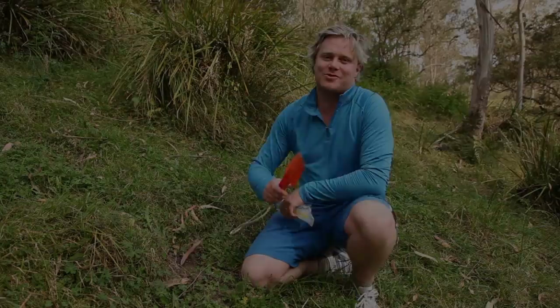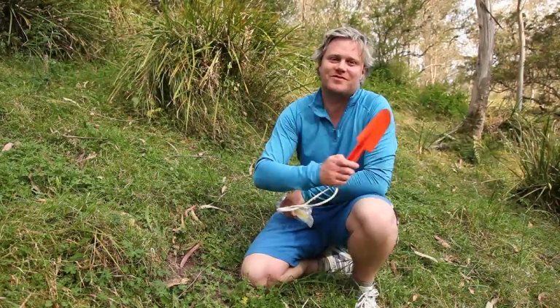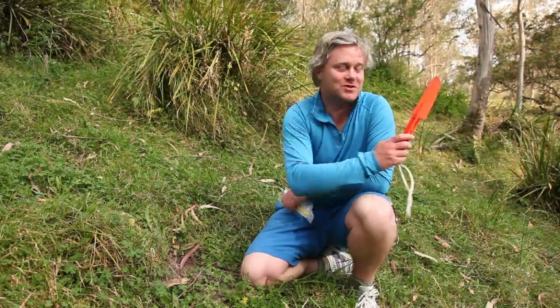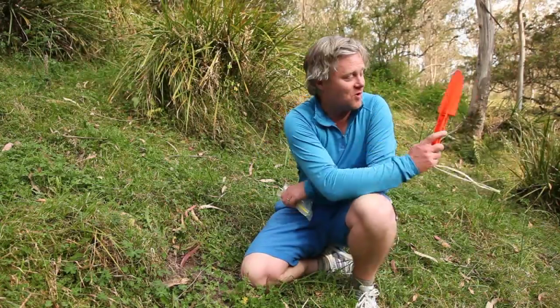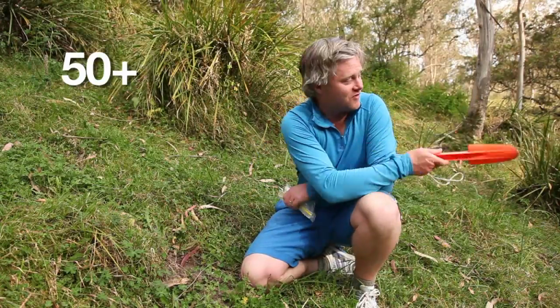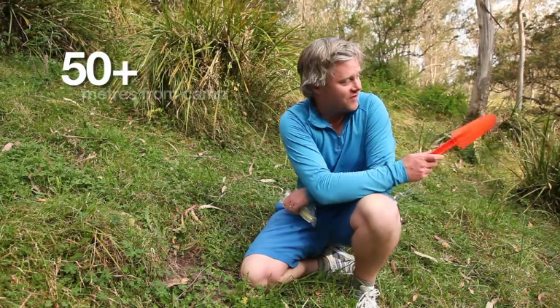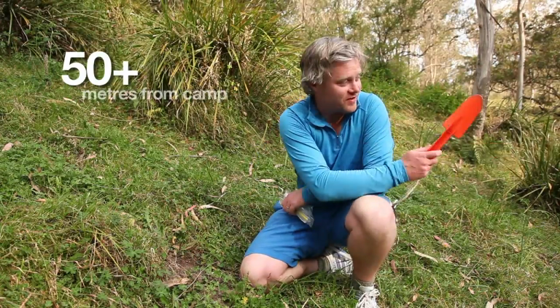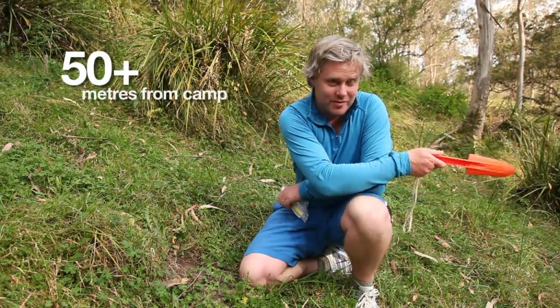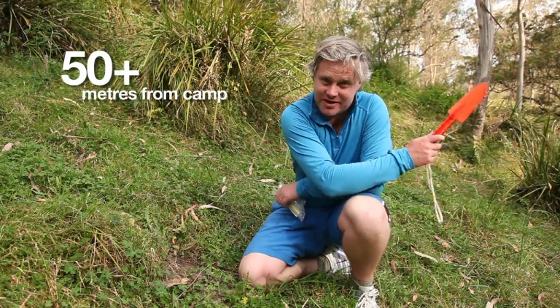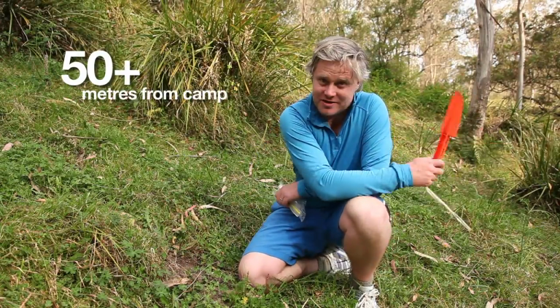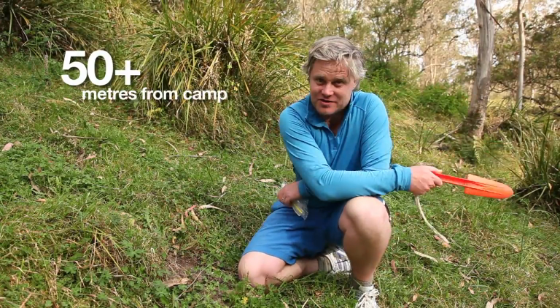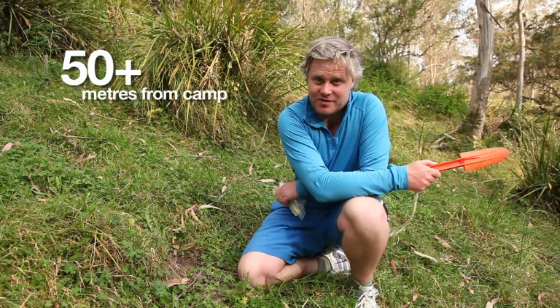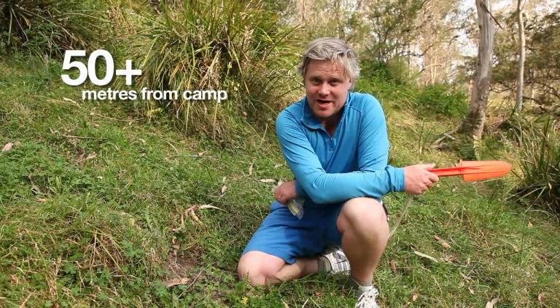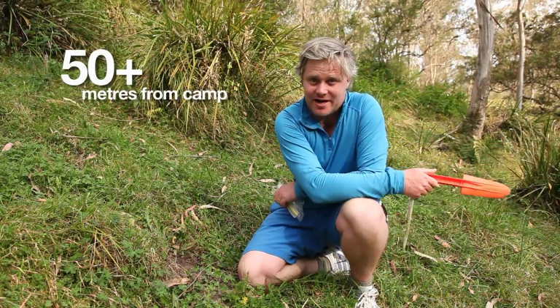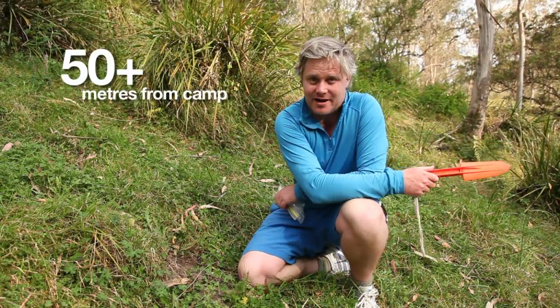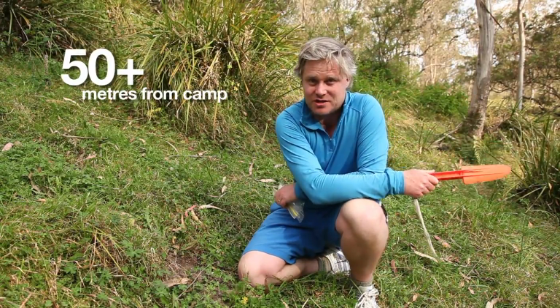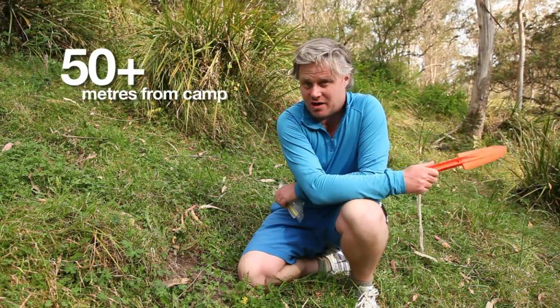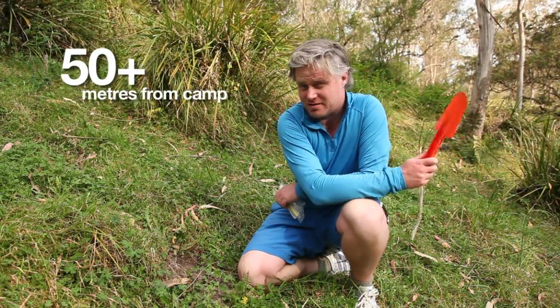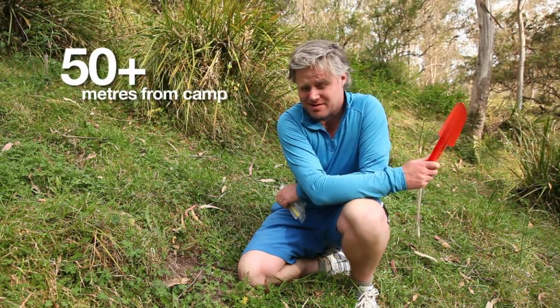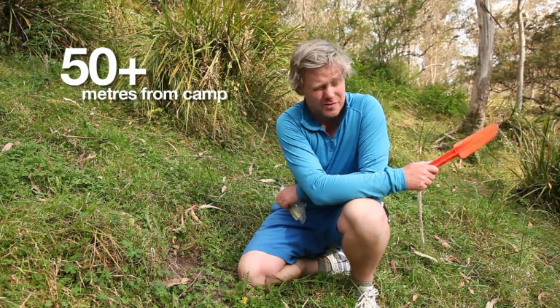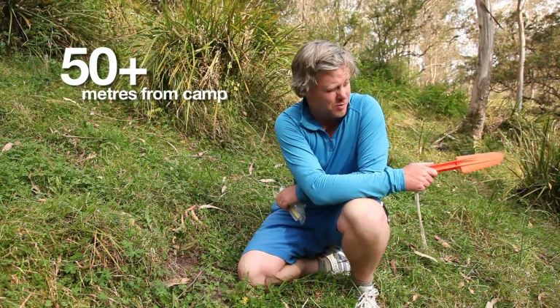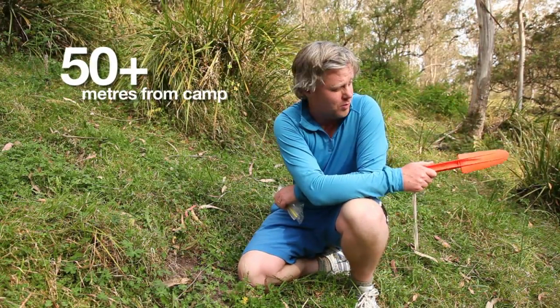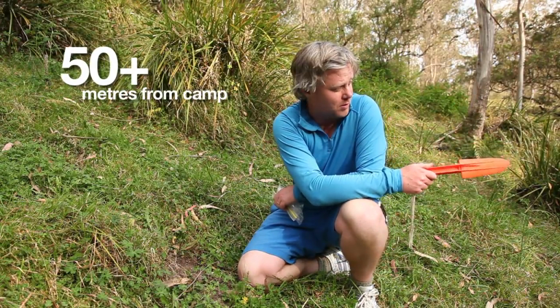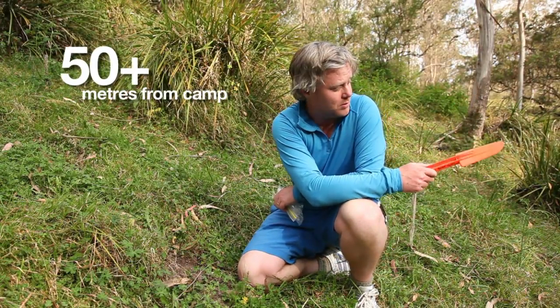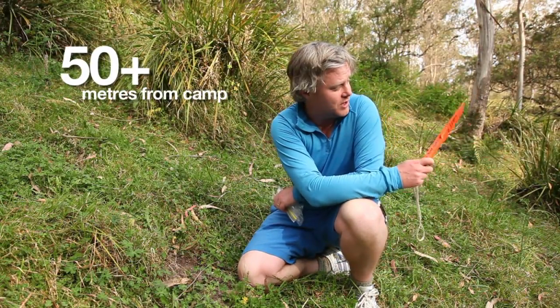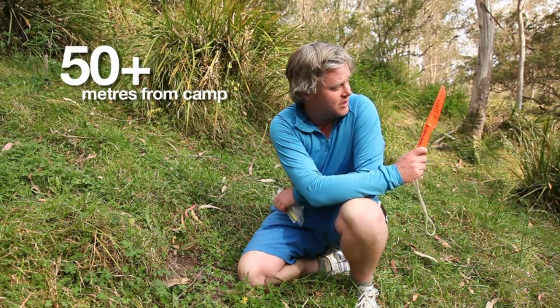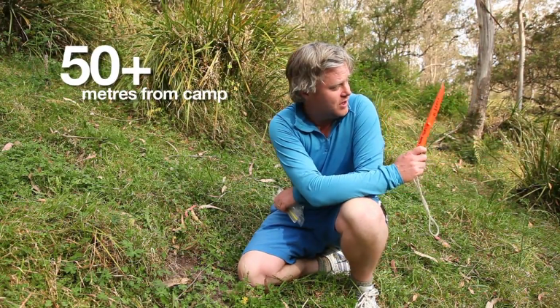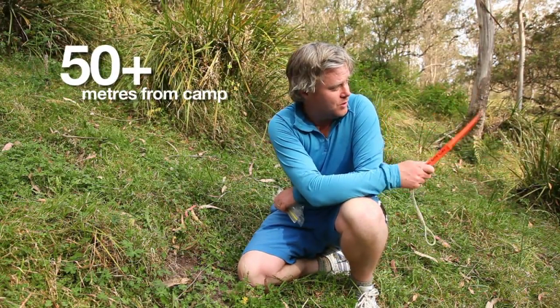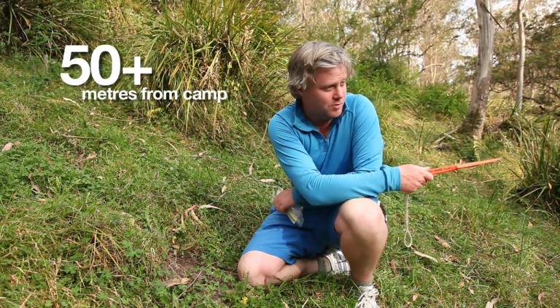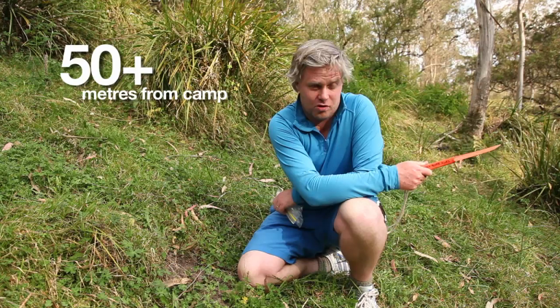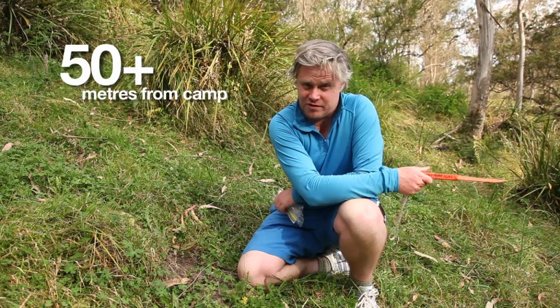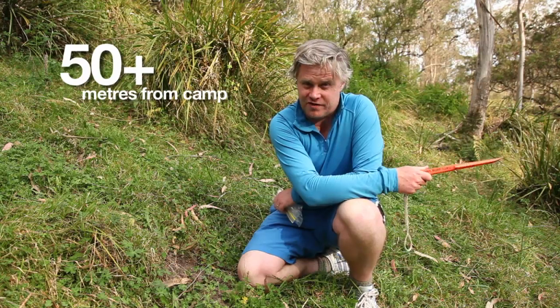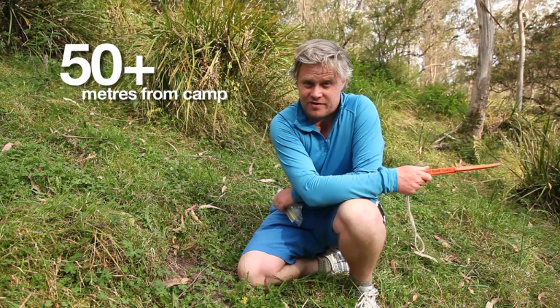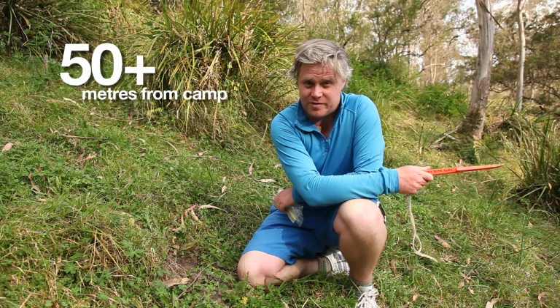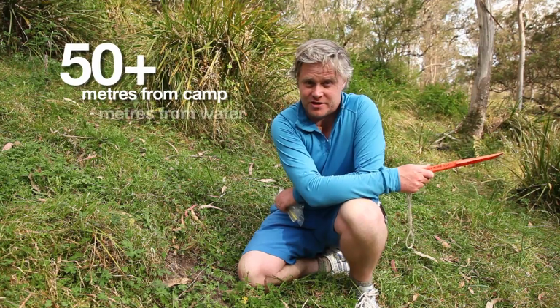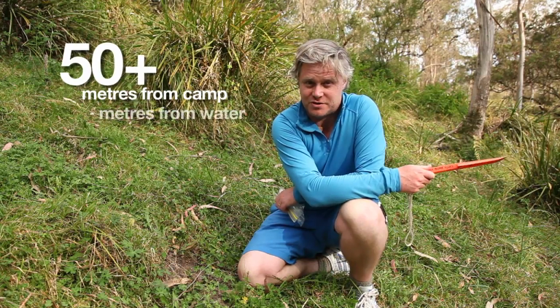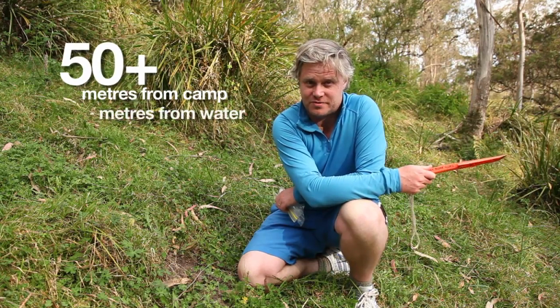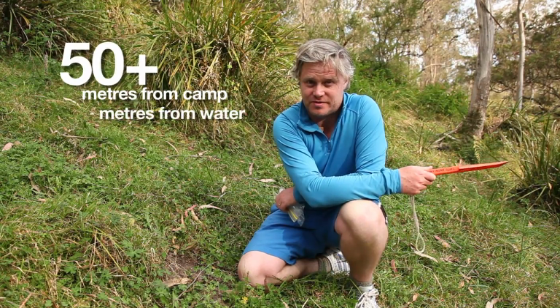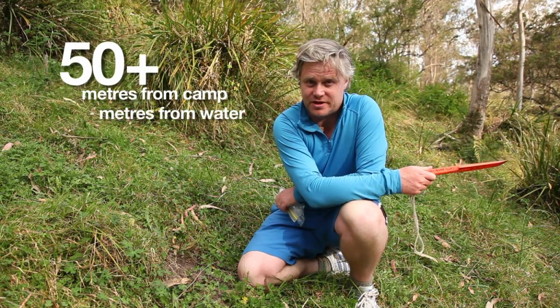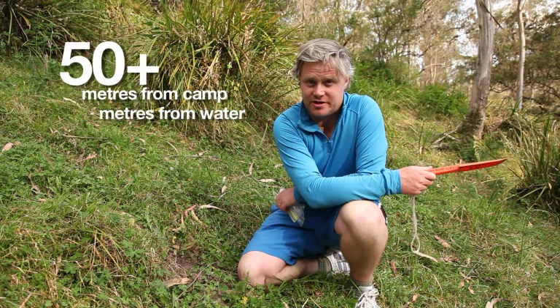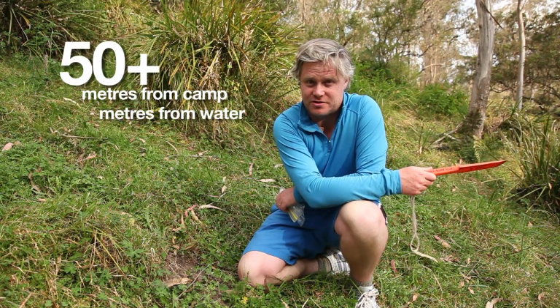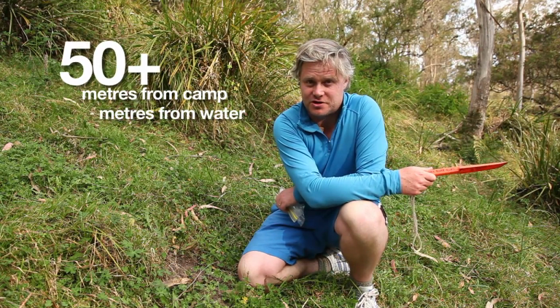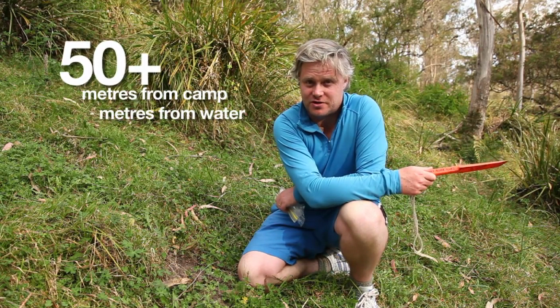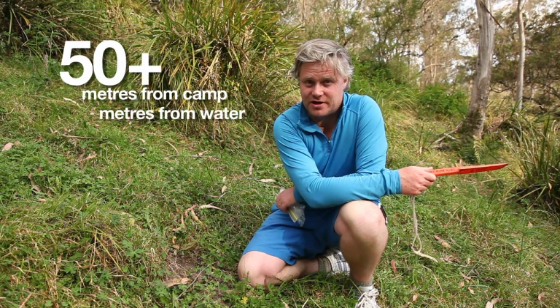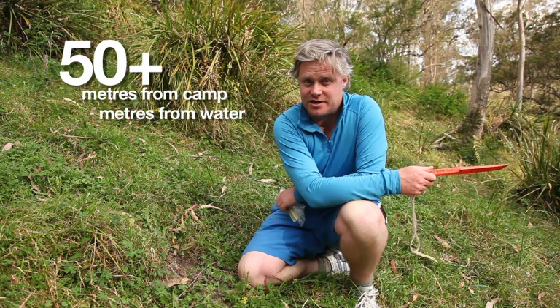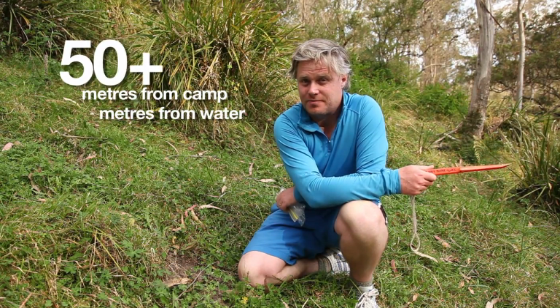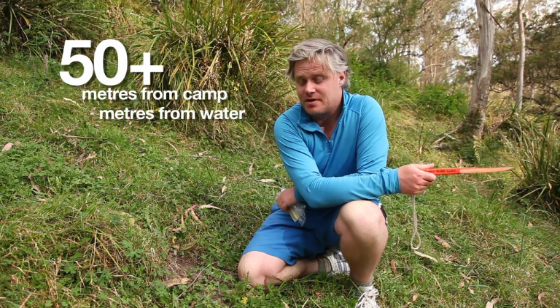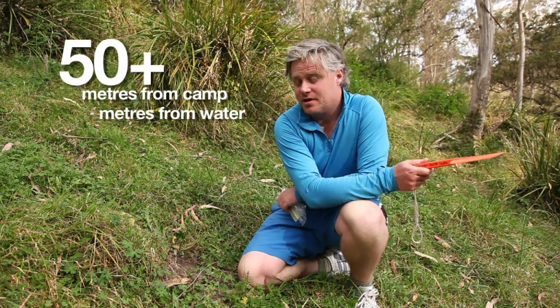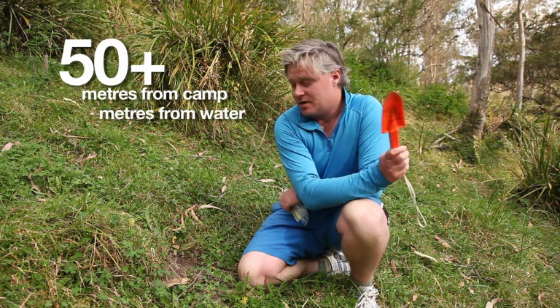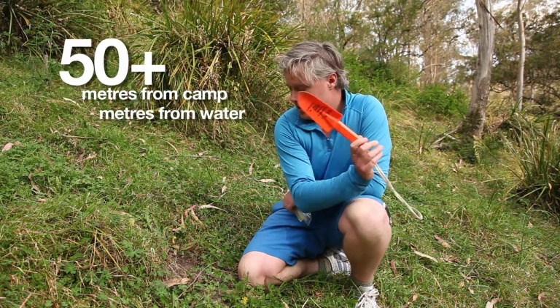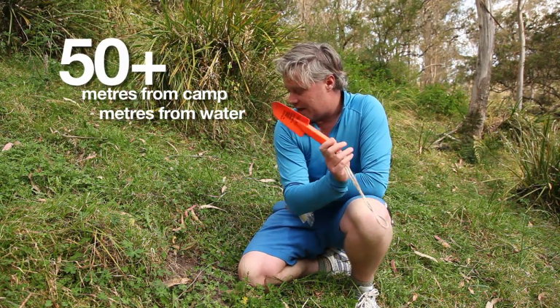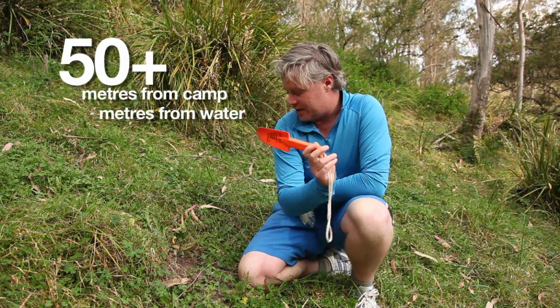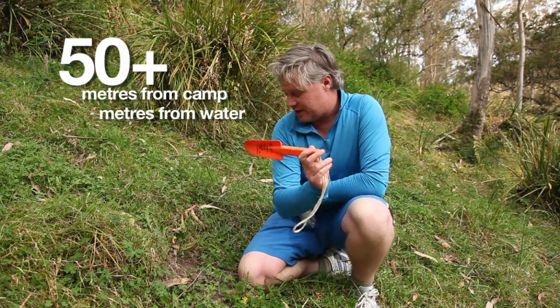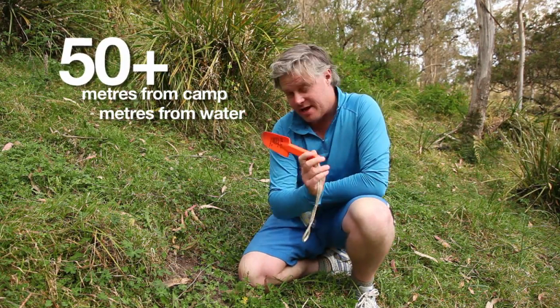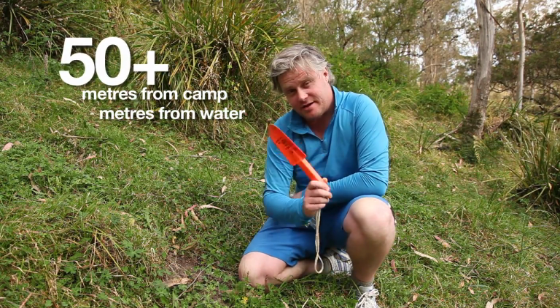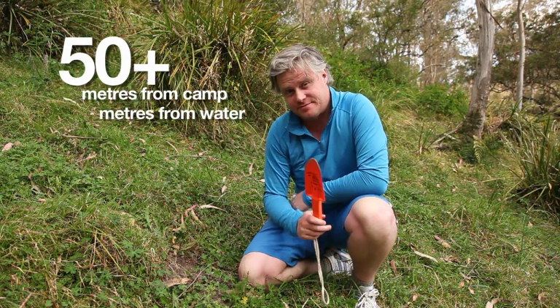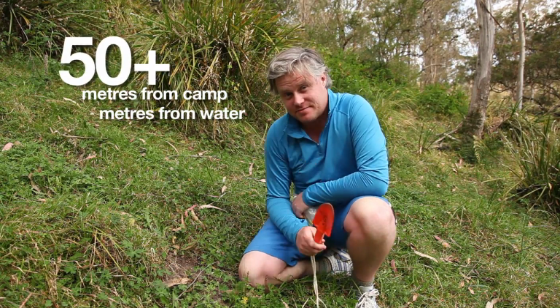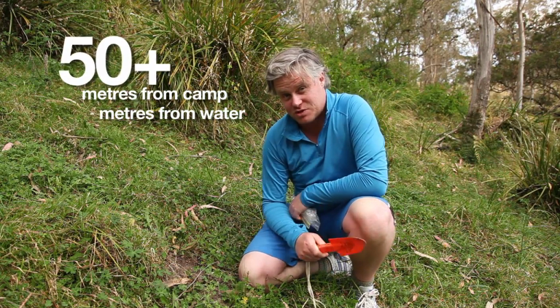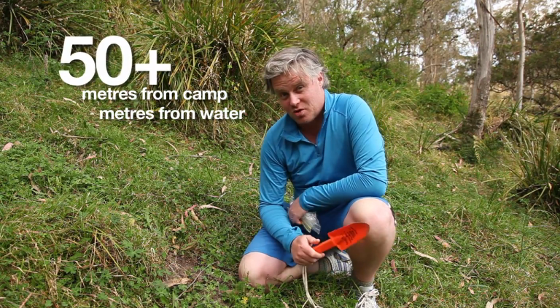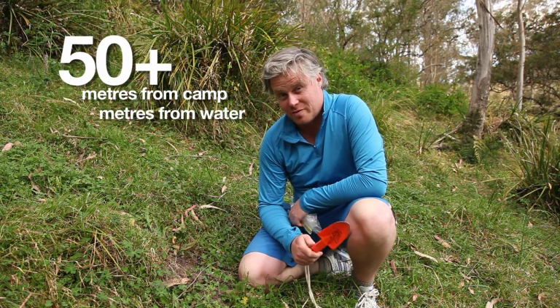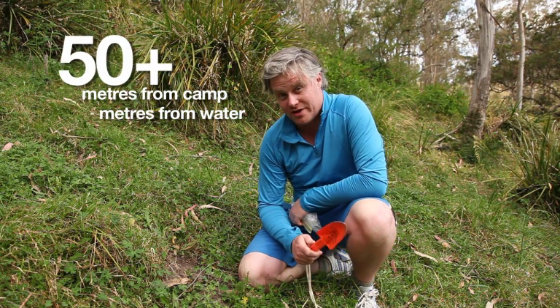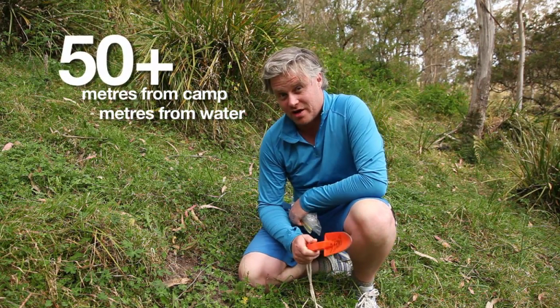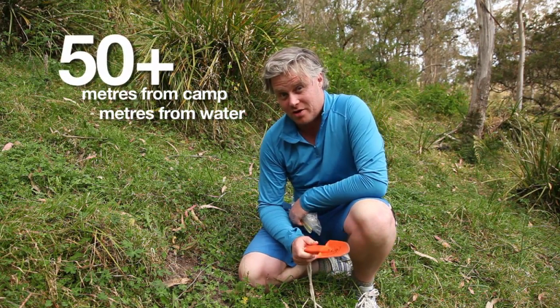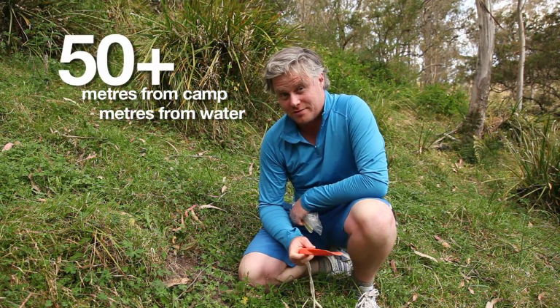We've just walked 50 meters from our campsite, a little bit more probably. We're more than 50 meters from the nearest creek, and now it's all about the hole.